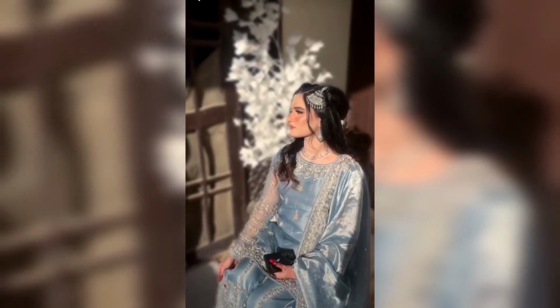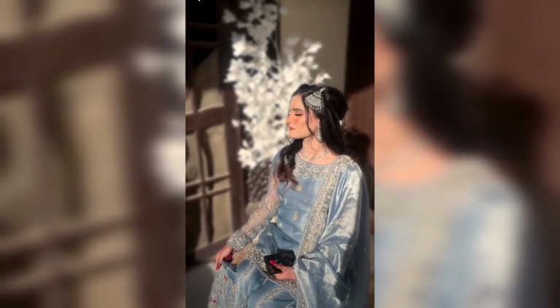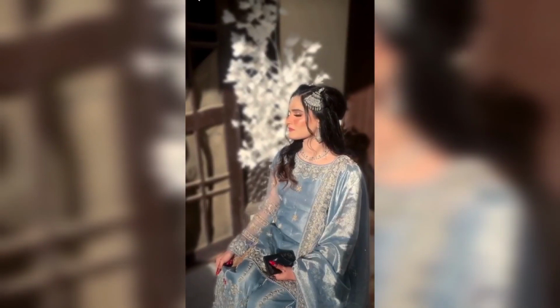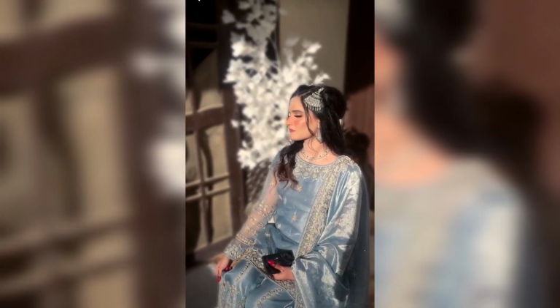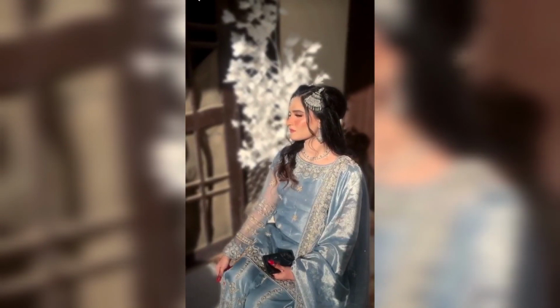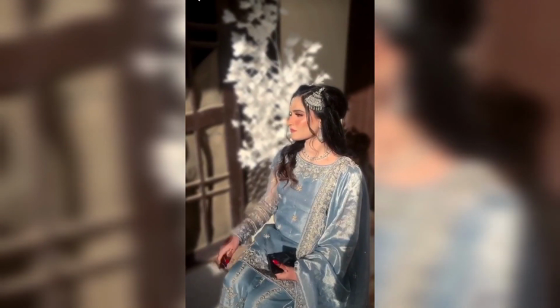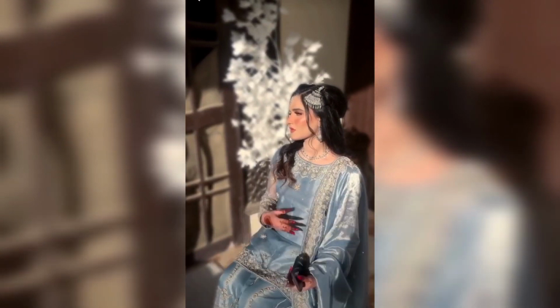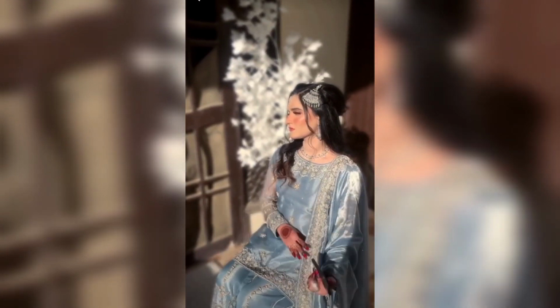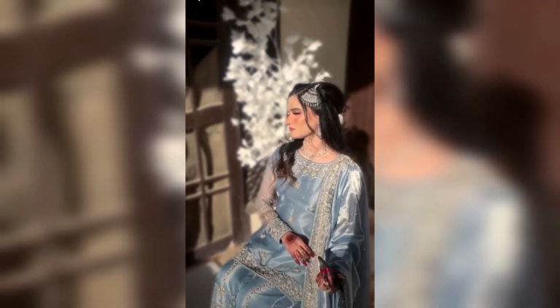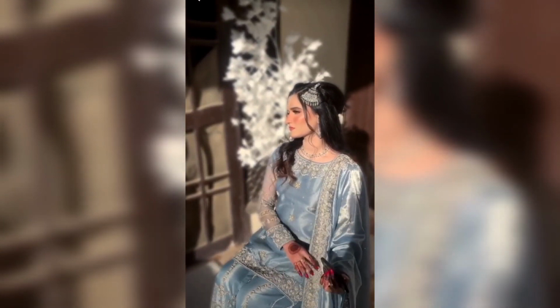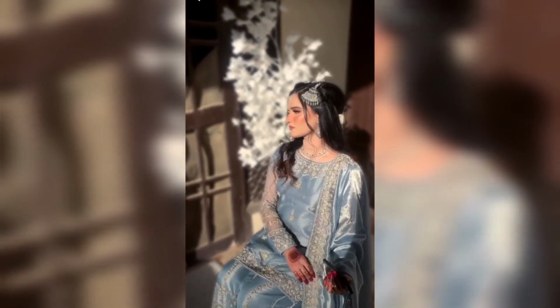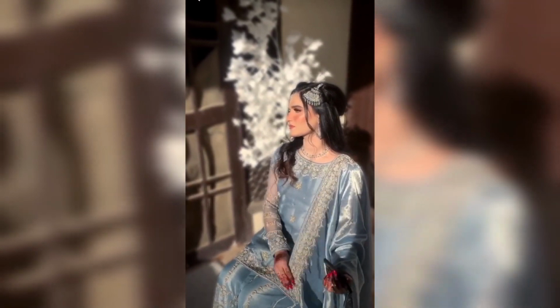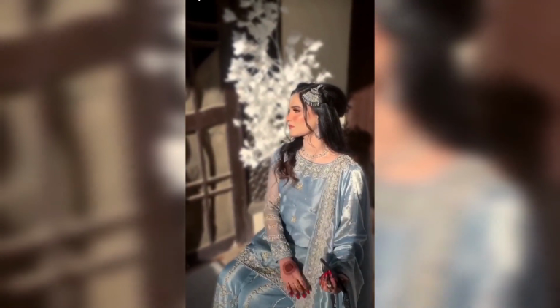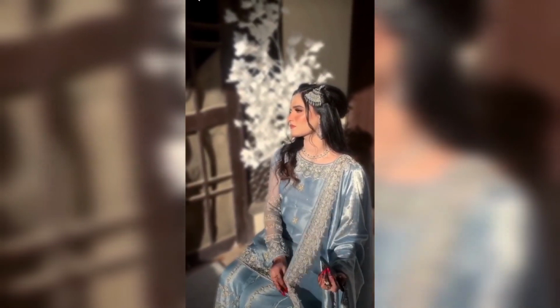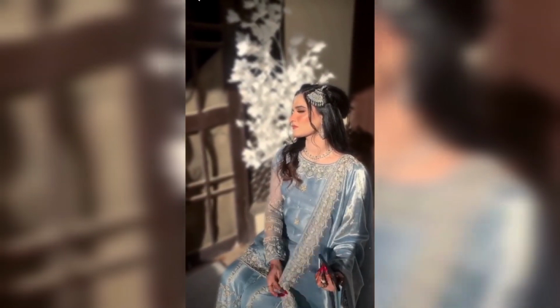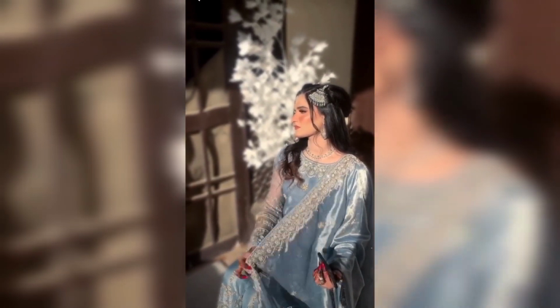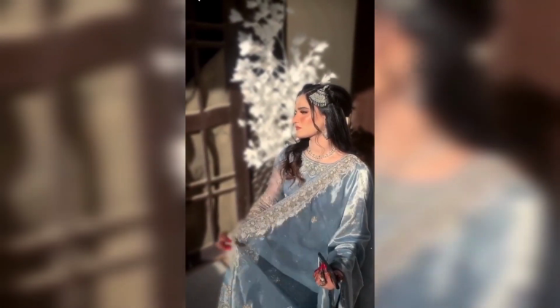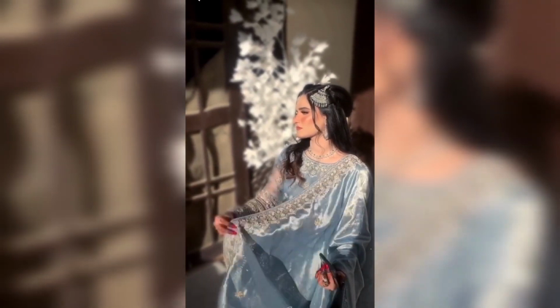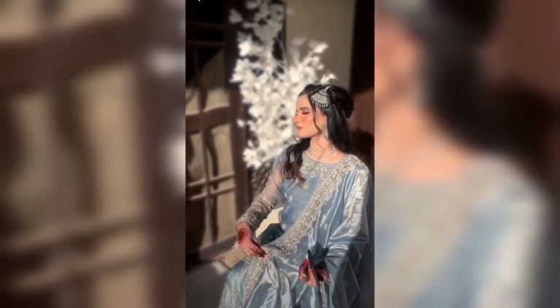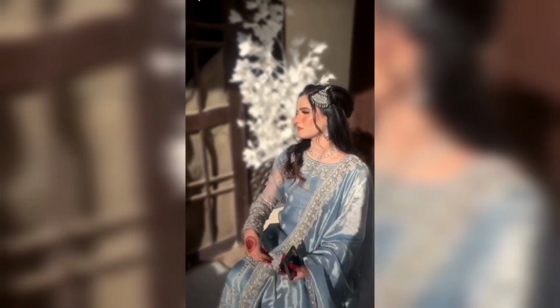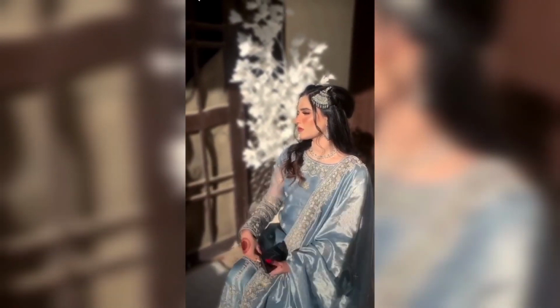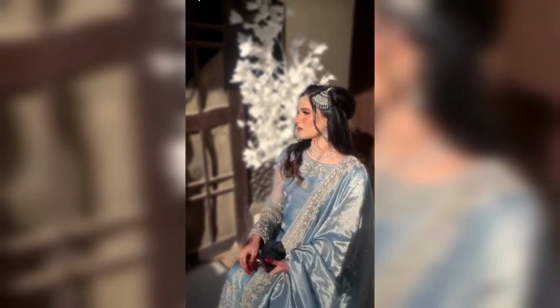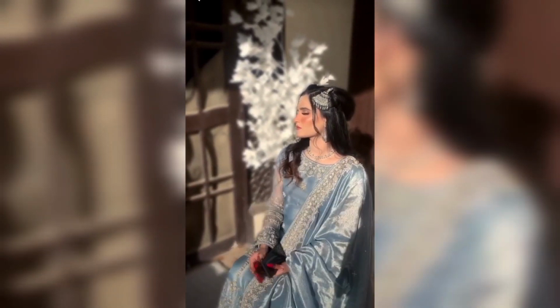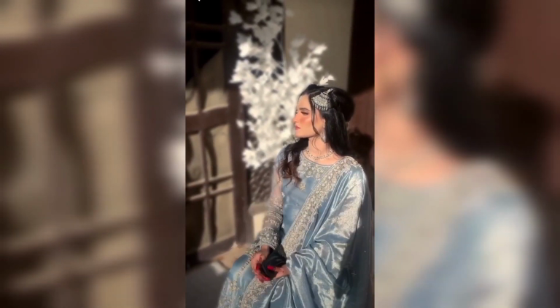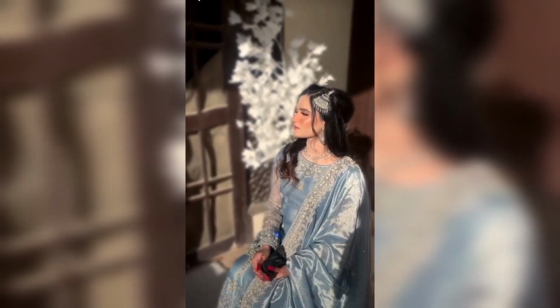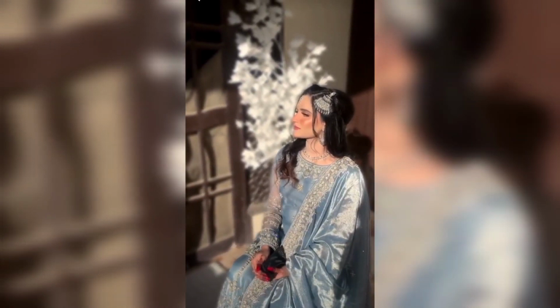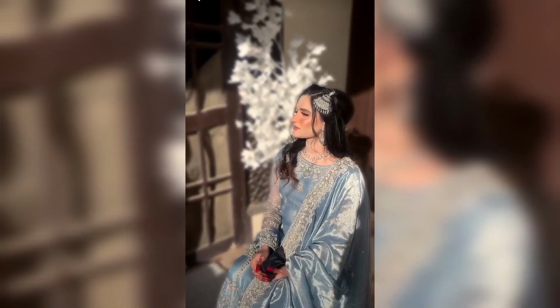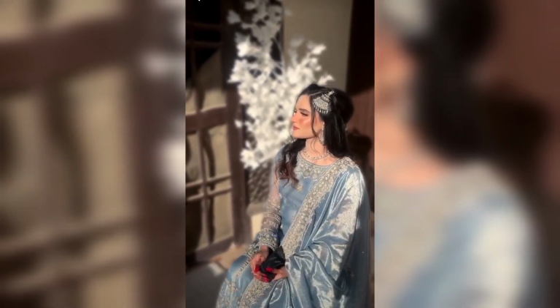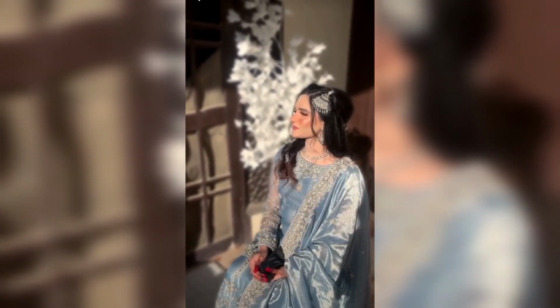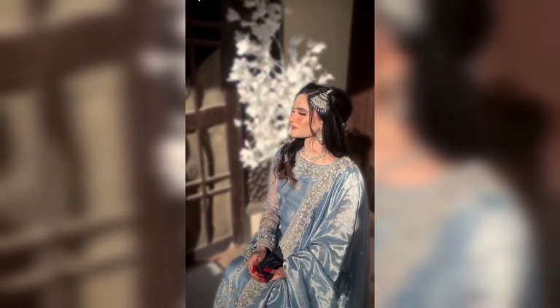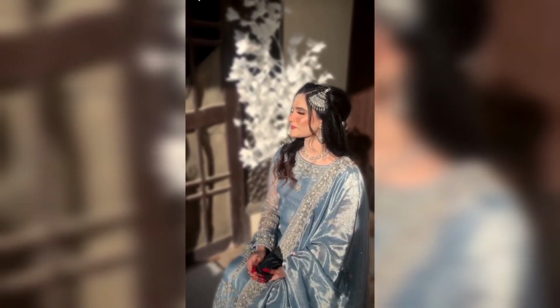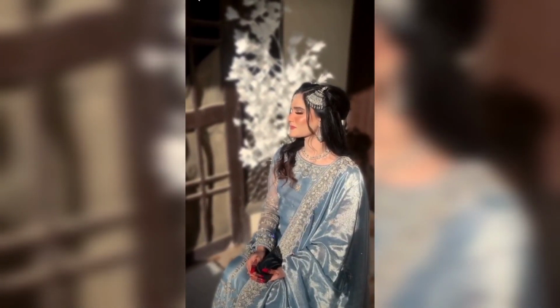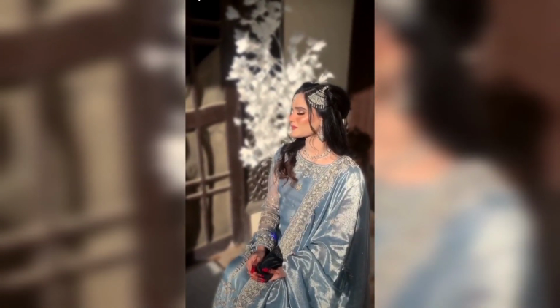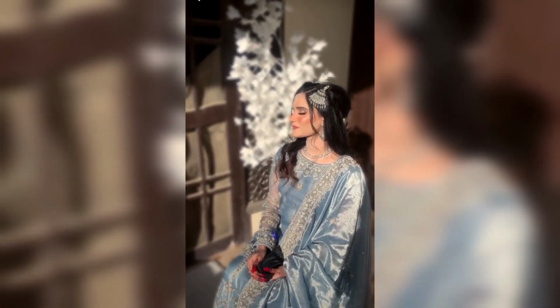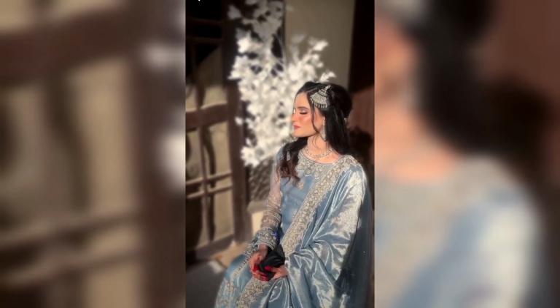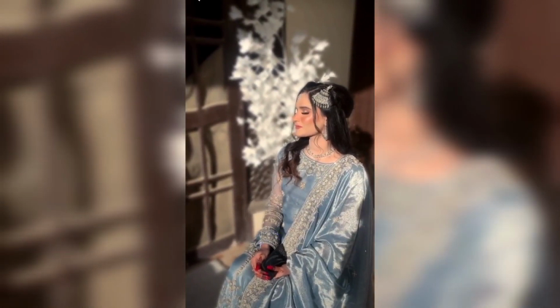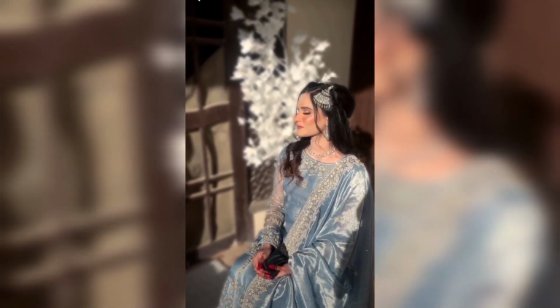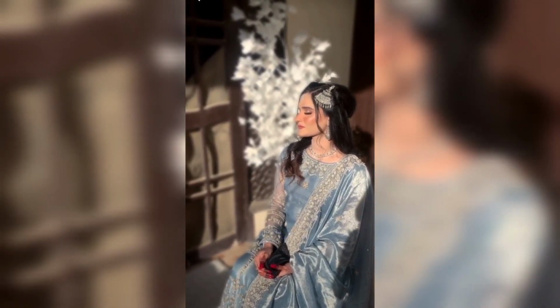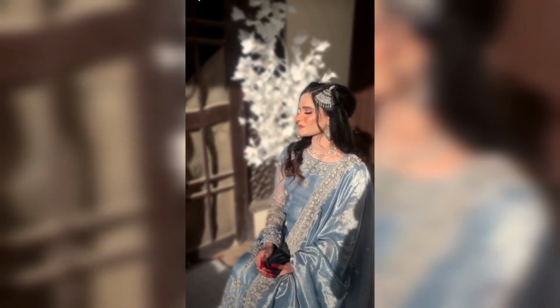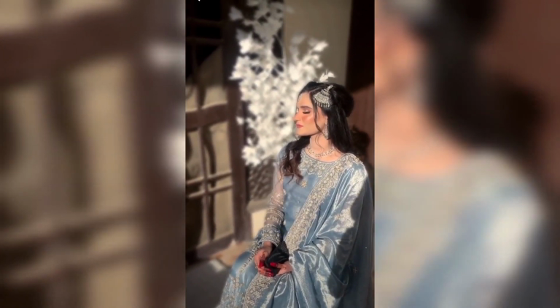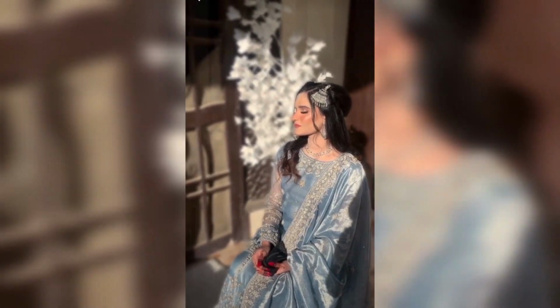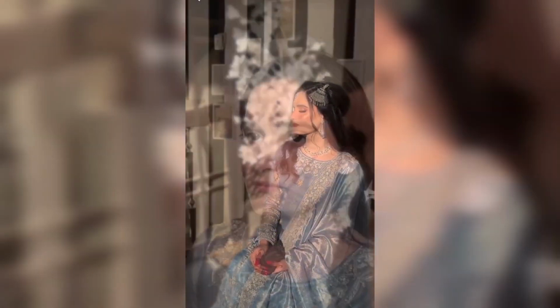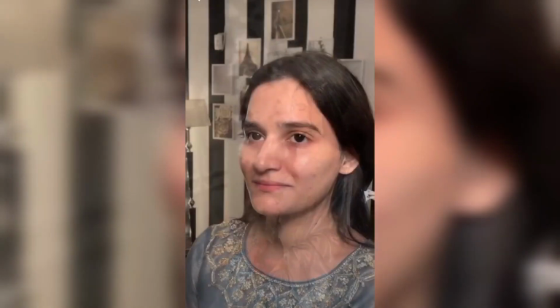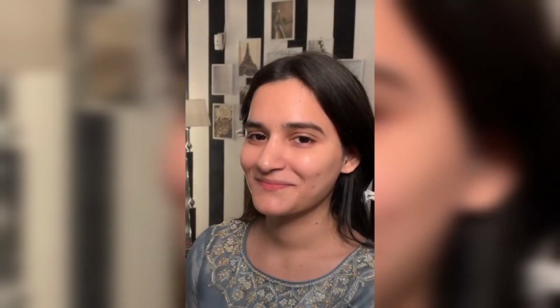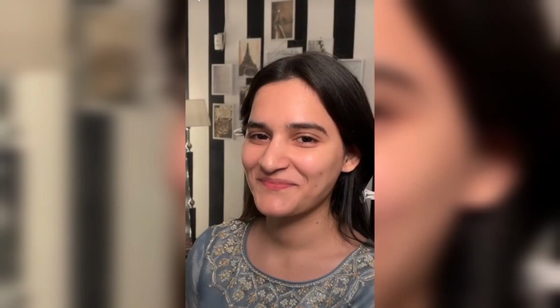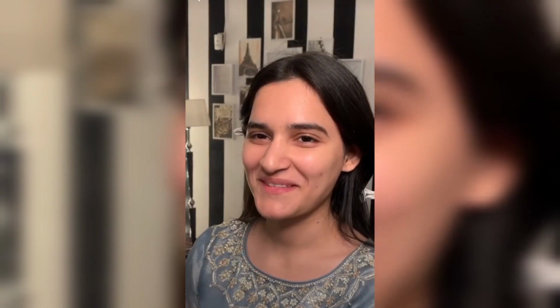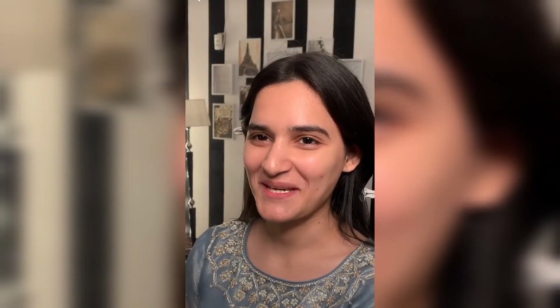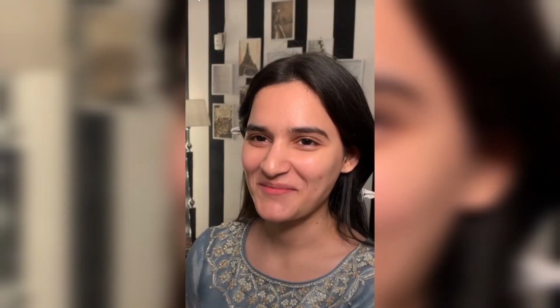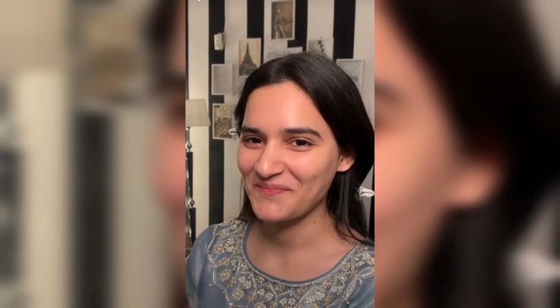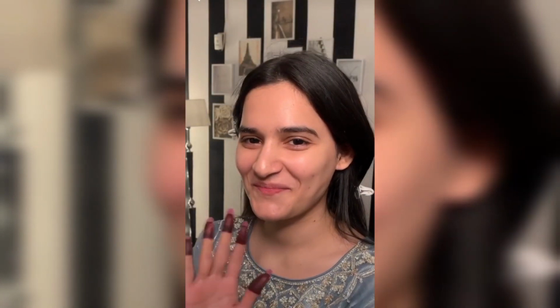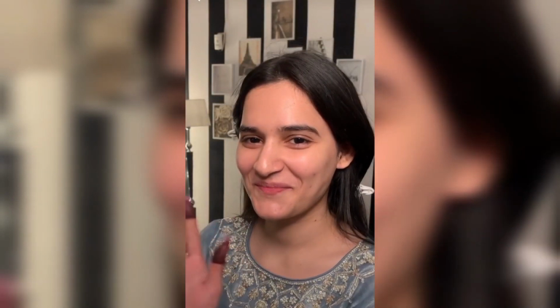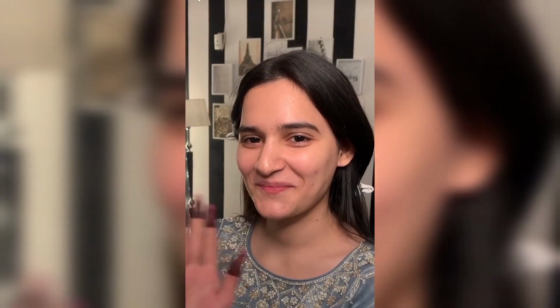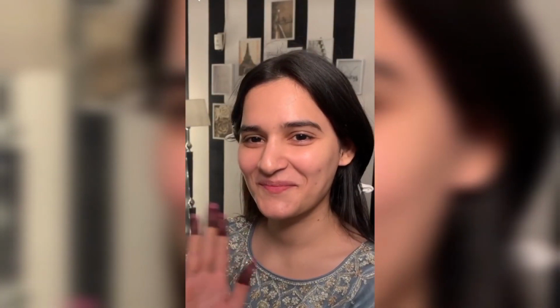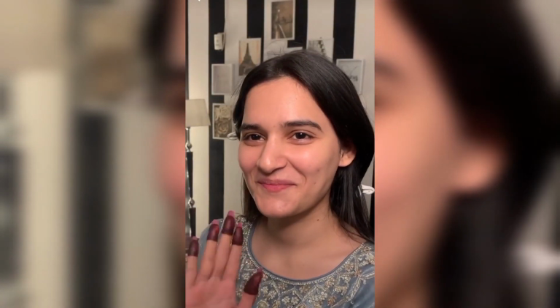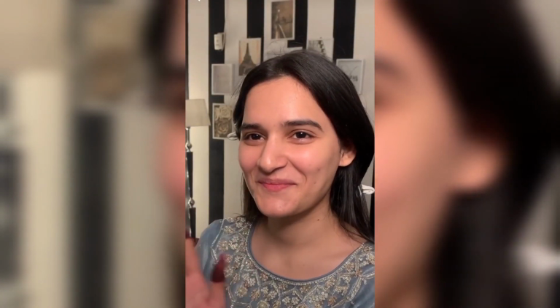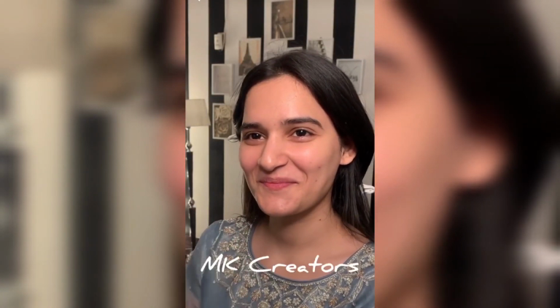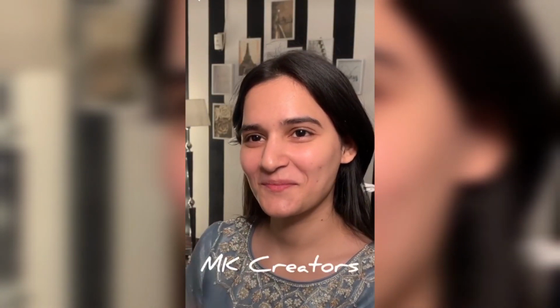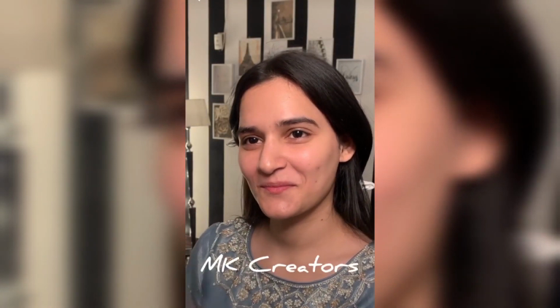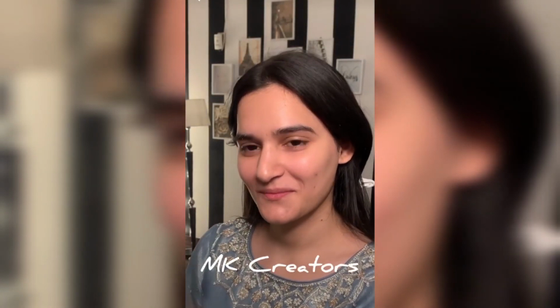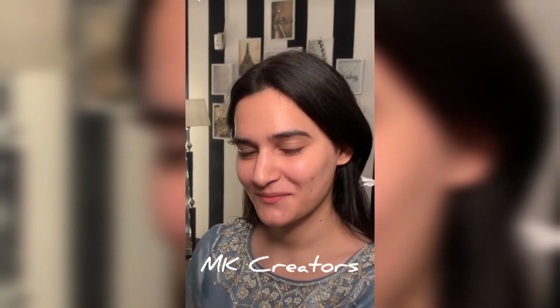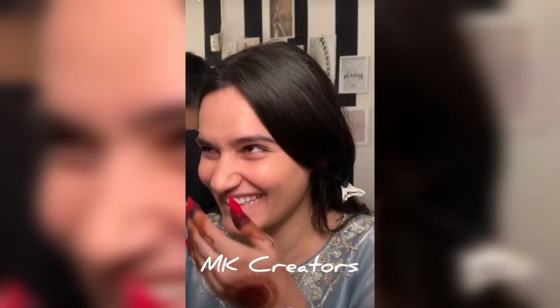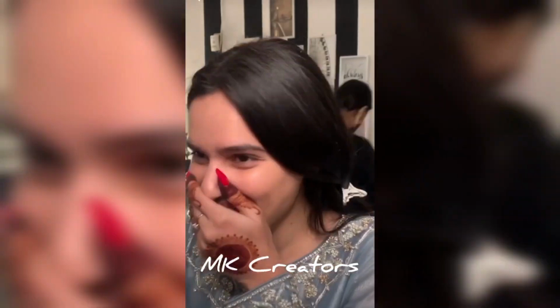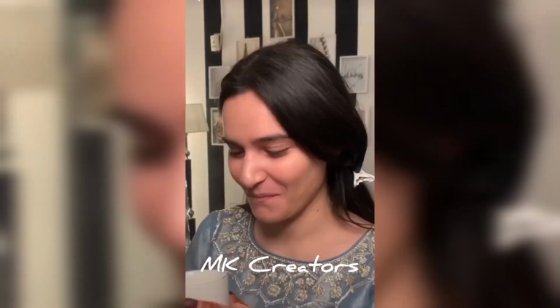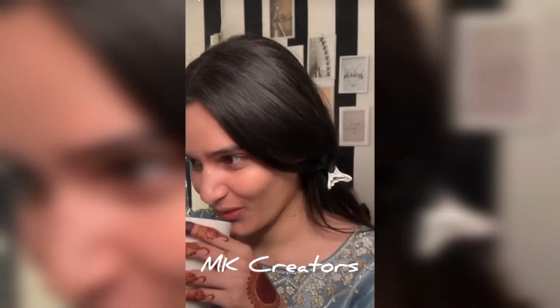Hi everybody, this is Mirada Fatma, as you guys all know, and I hope you're all fine. I just uploaded my Bride's tutorial on IGTV, but today I'll be sharing this tutorial with my voiceover.